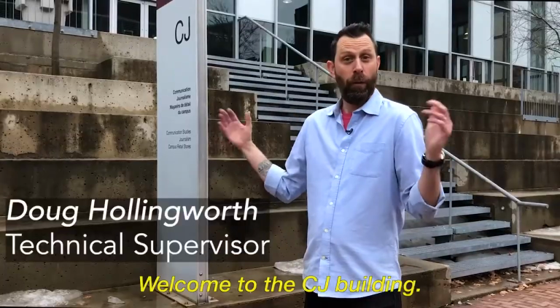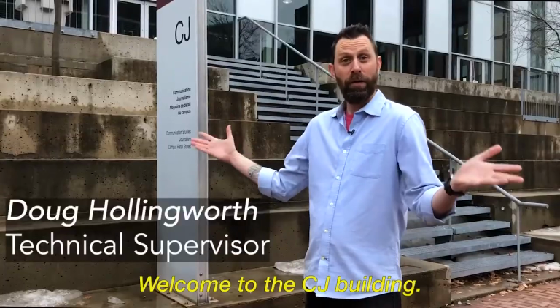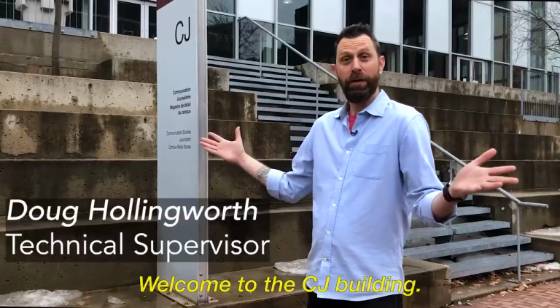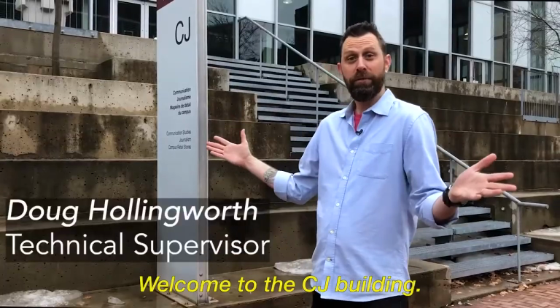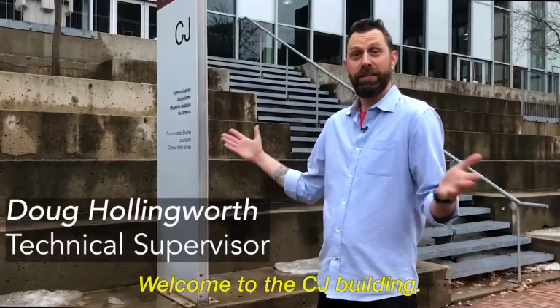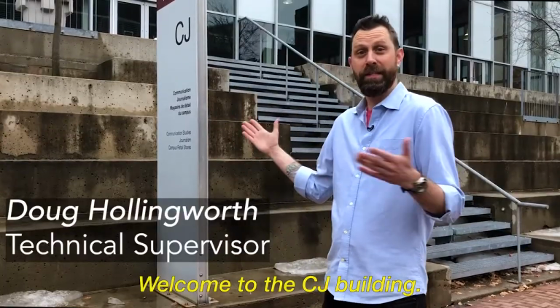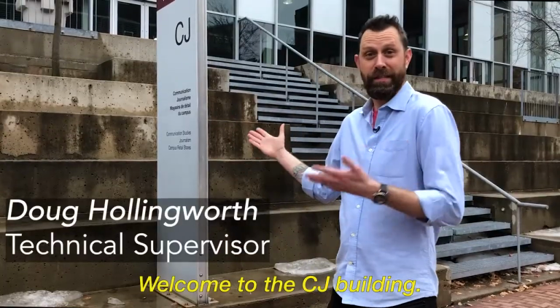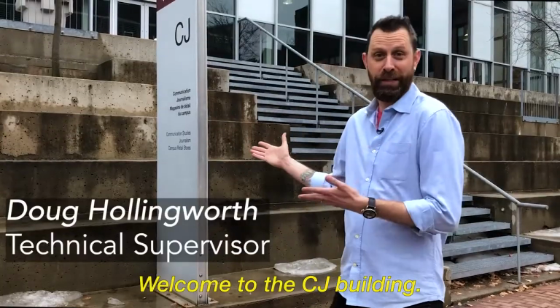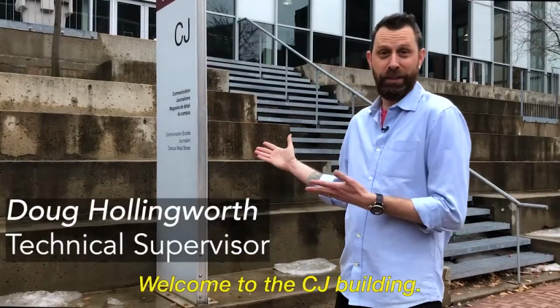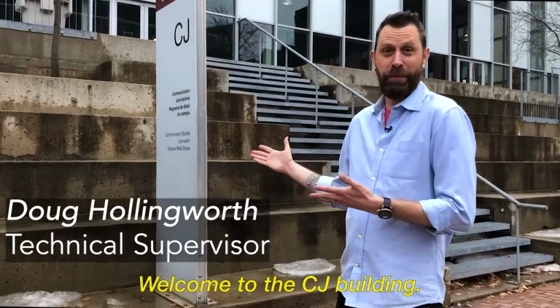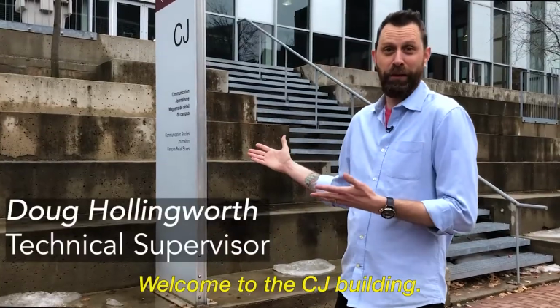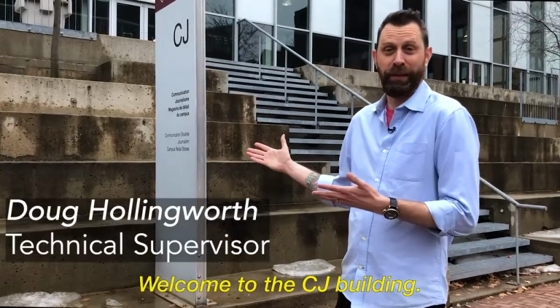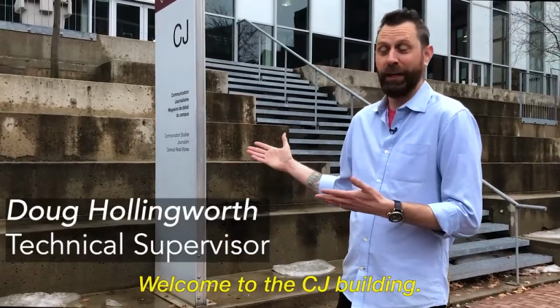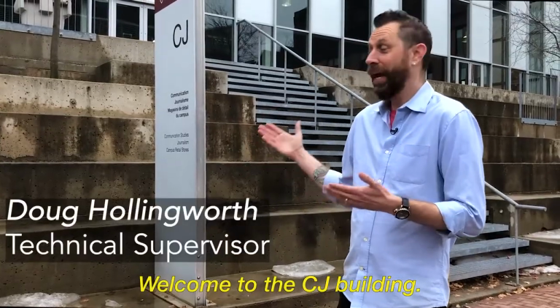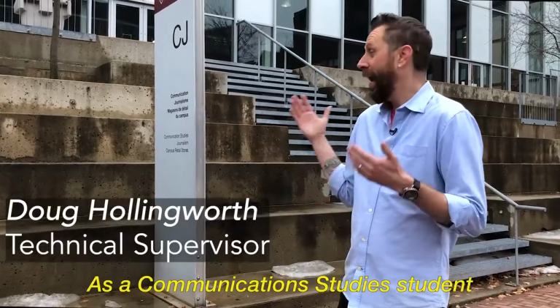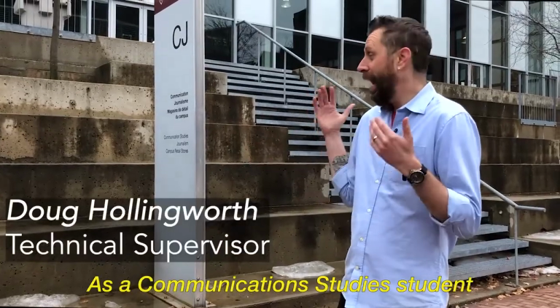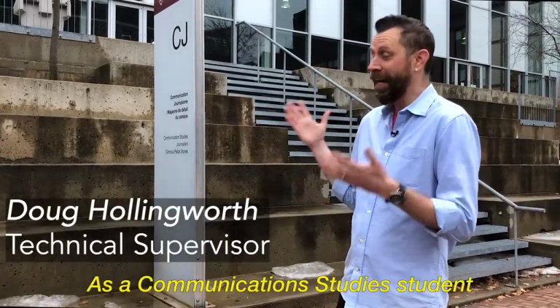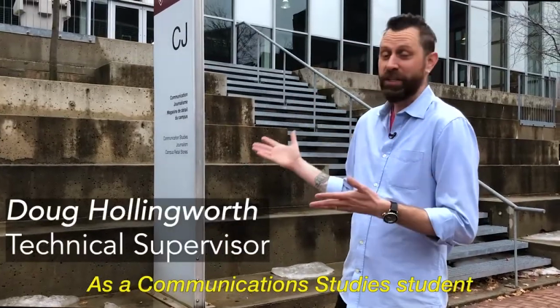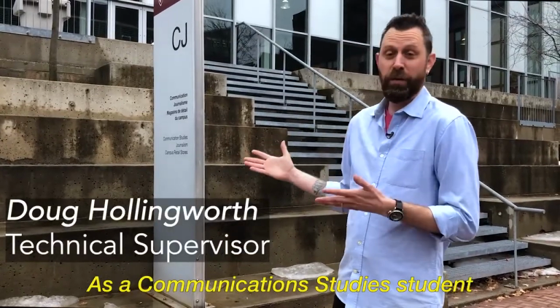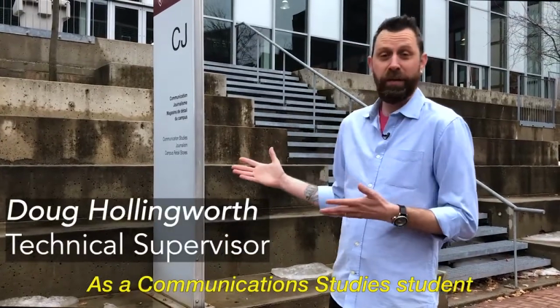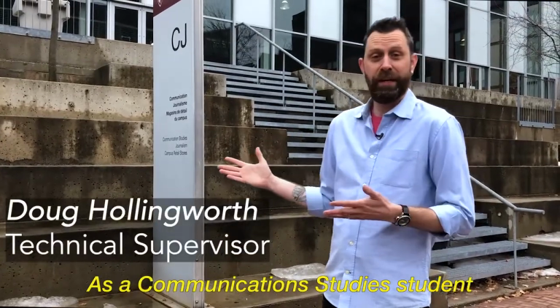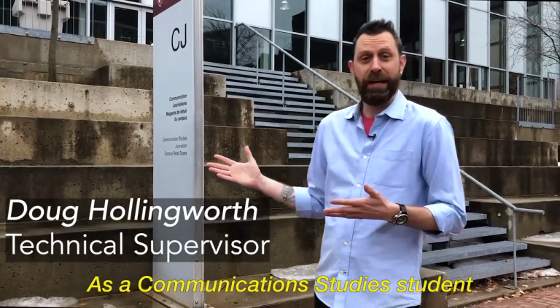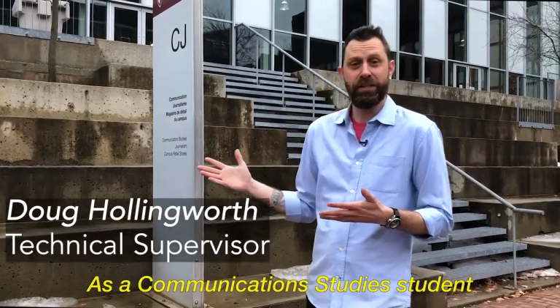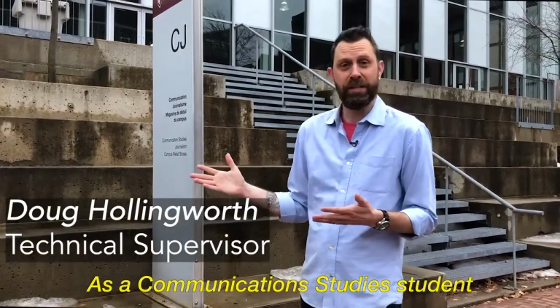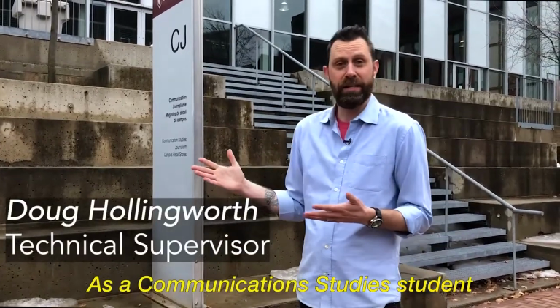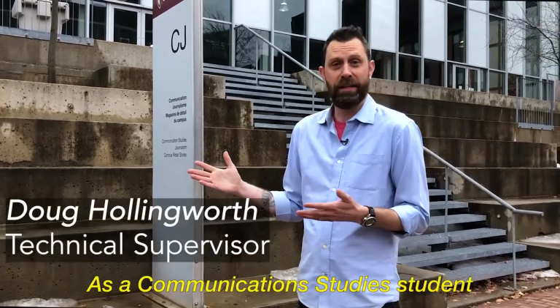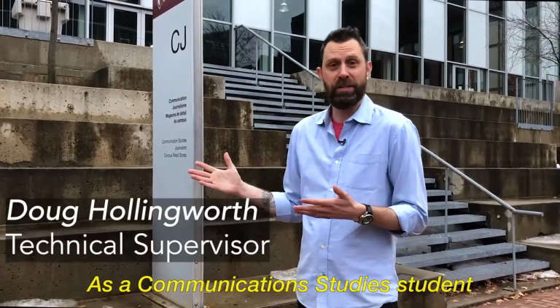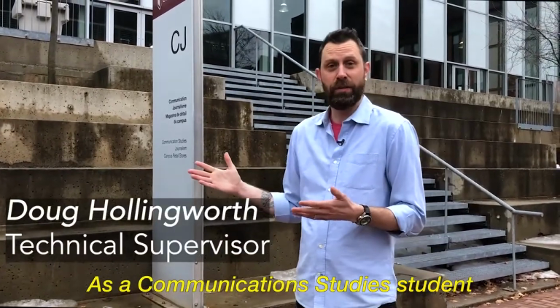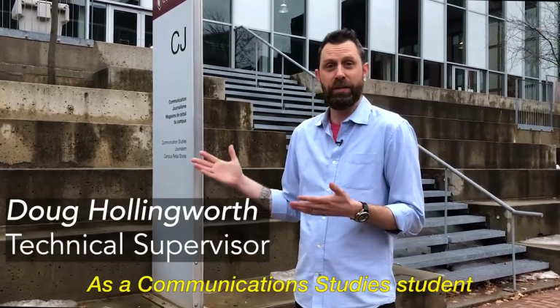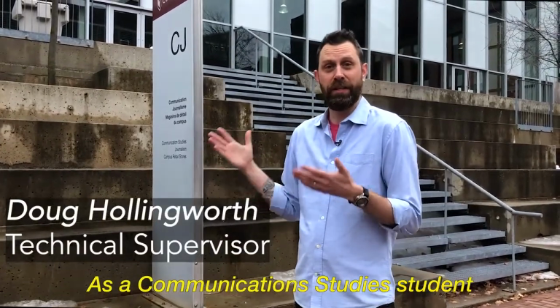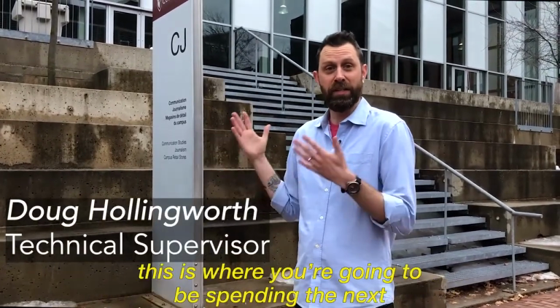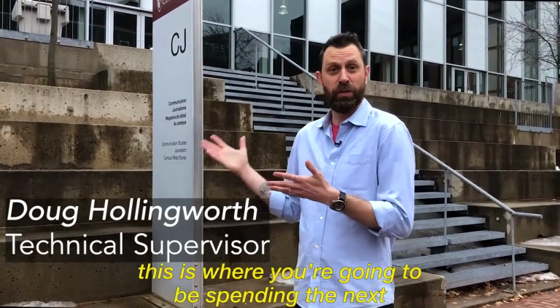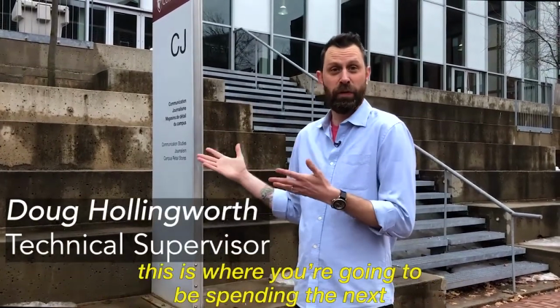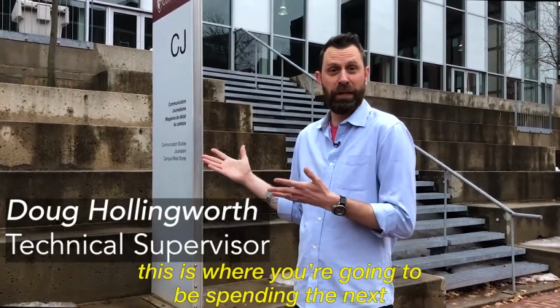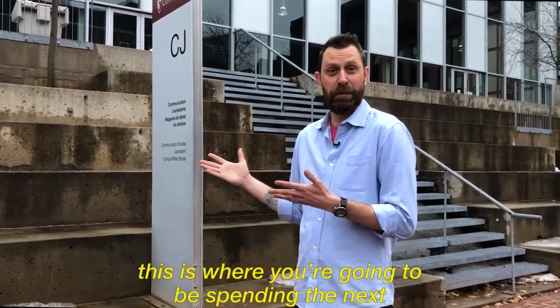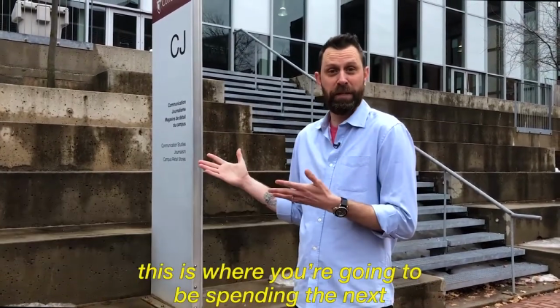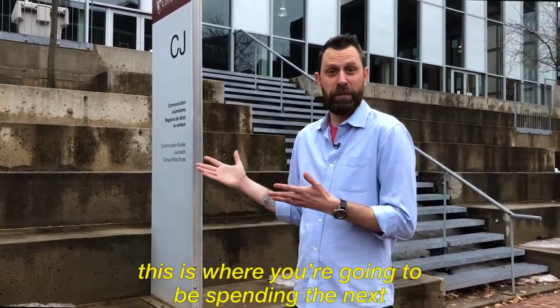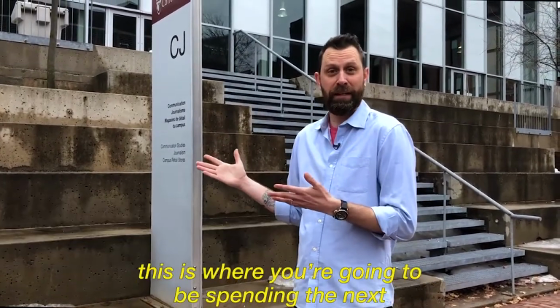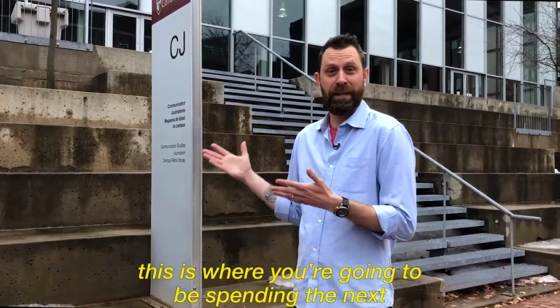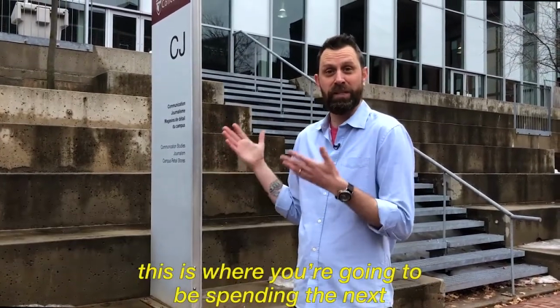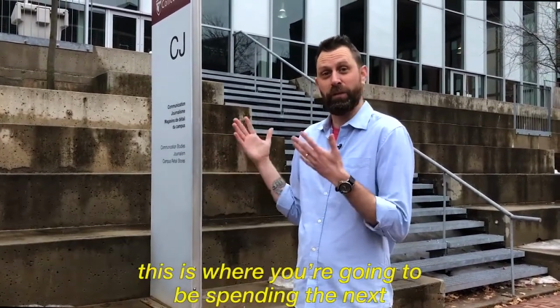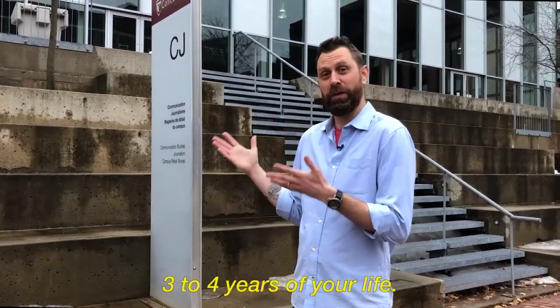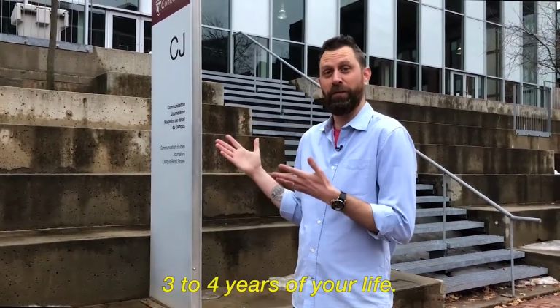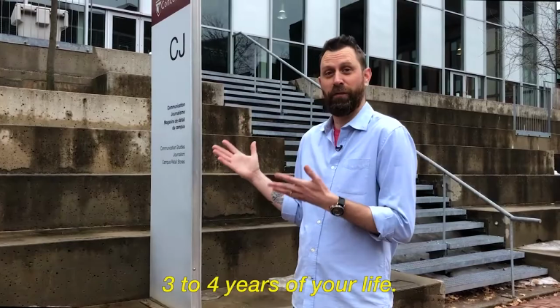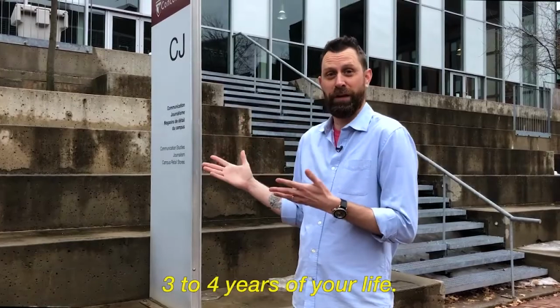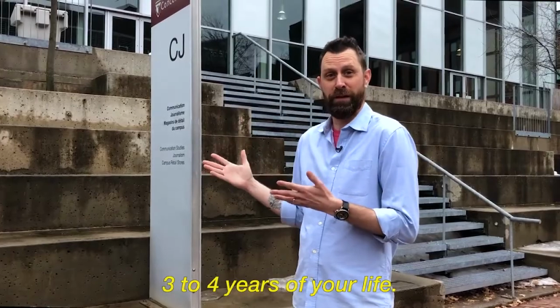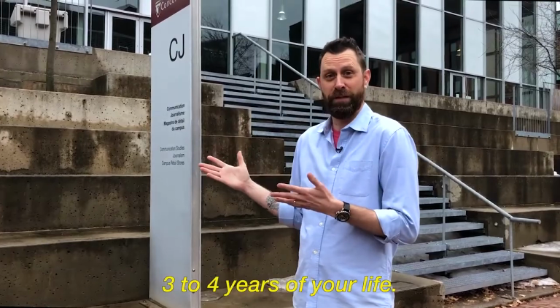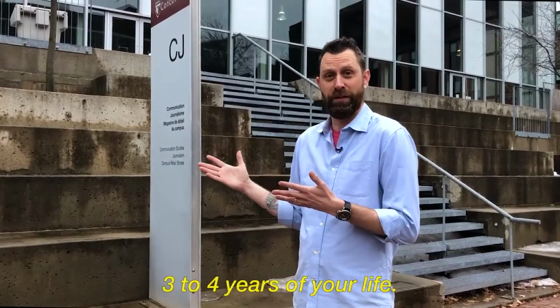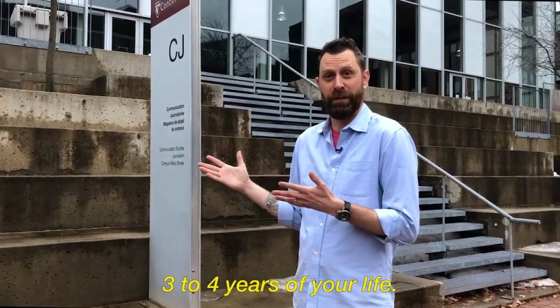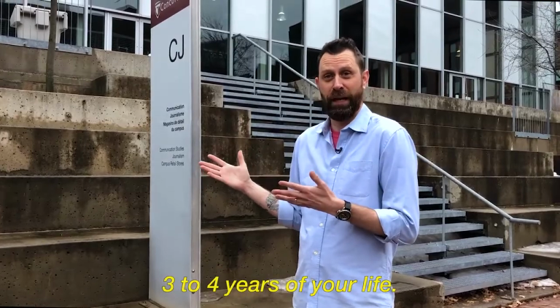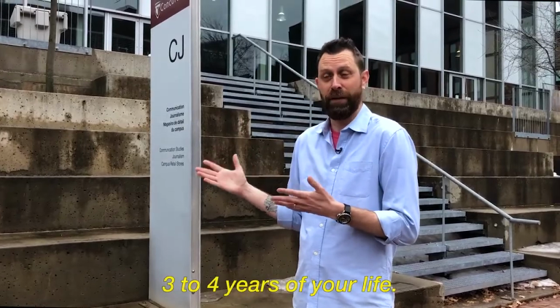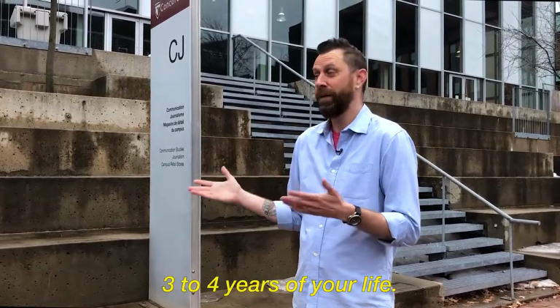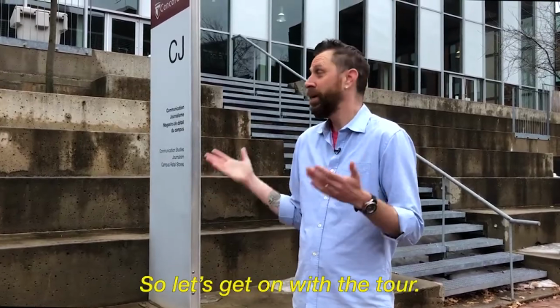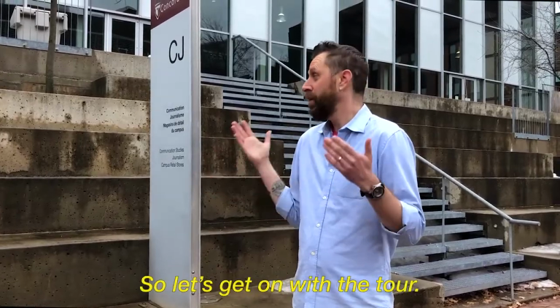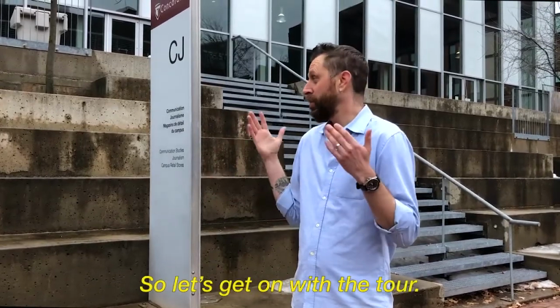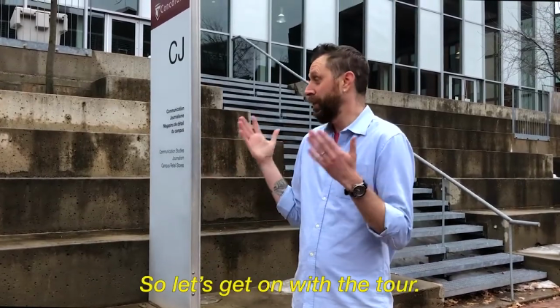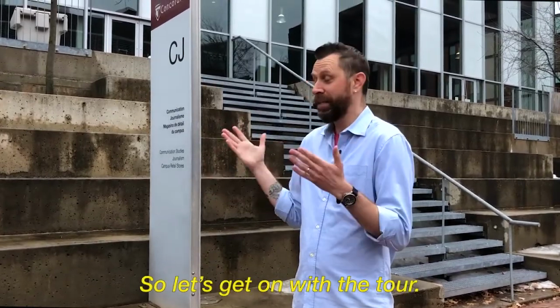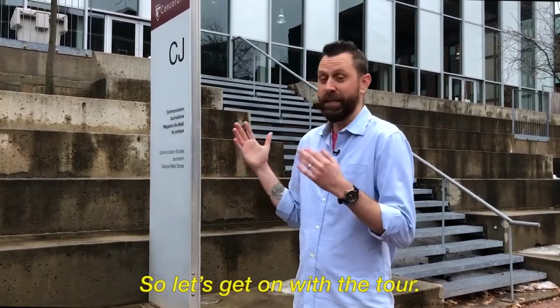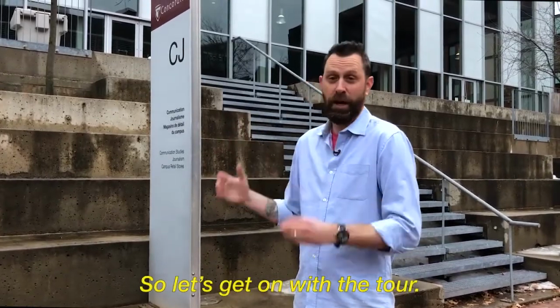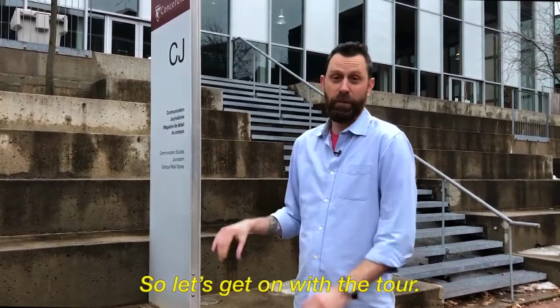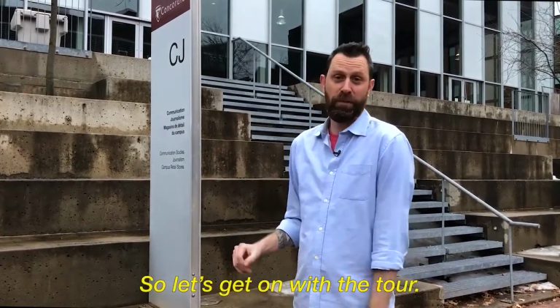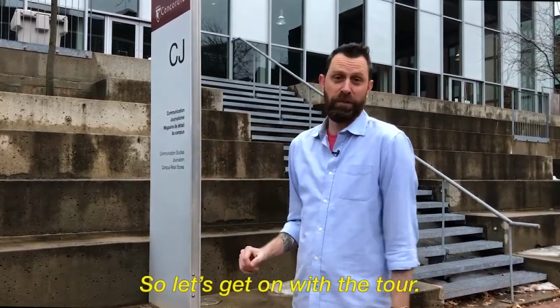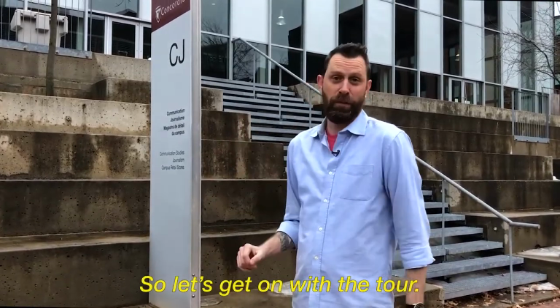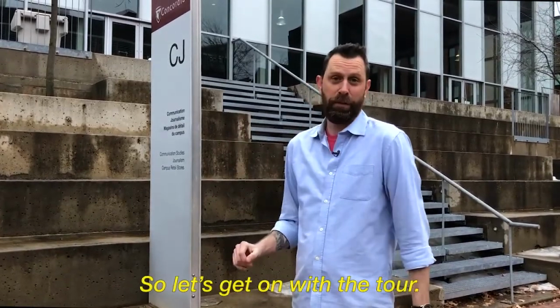Welcome to the CJ Building. As a Communication Studies student, this is where you're going to be spending the next three to four years of your life. So let's get on with the tour.